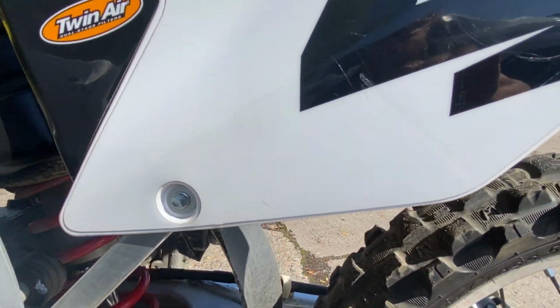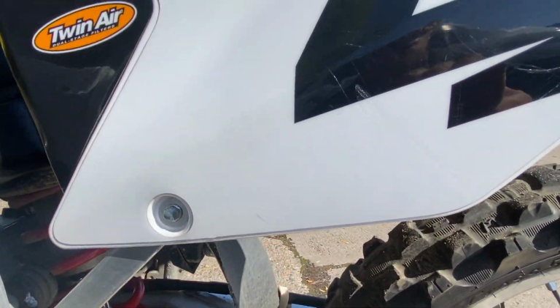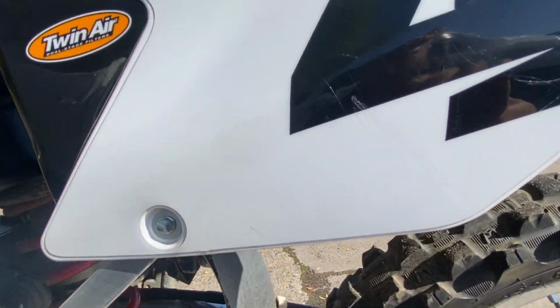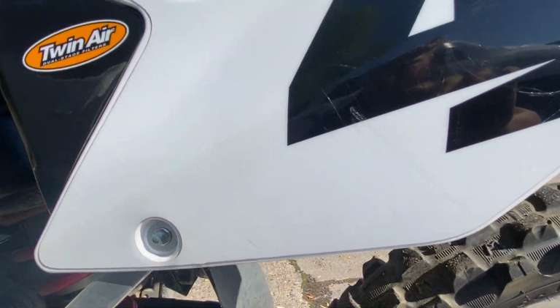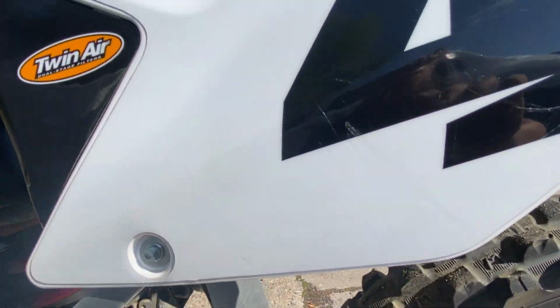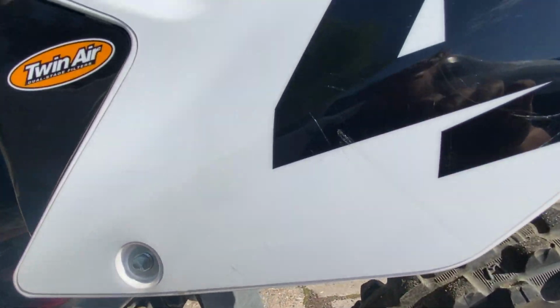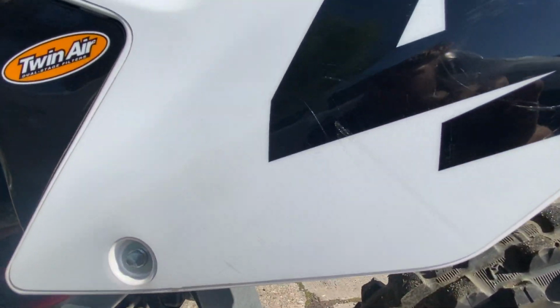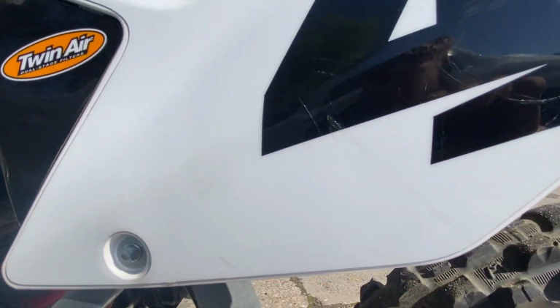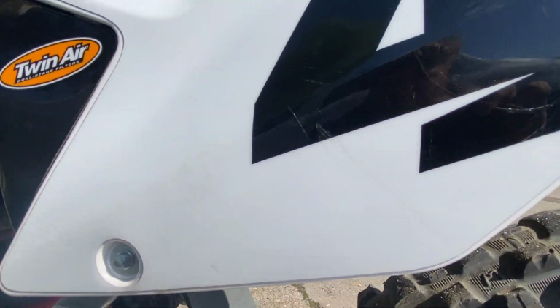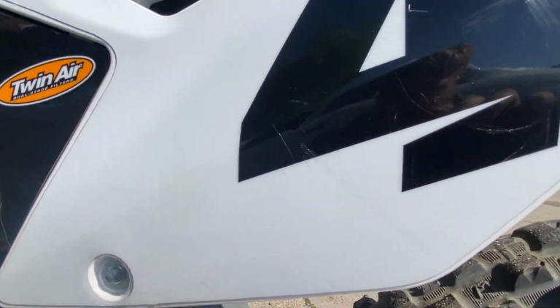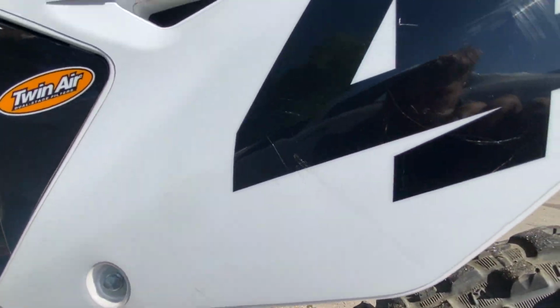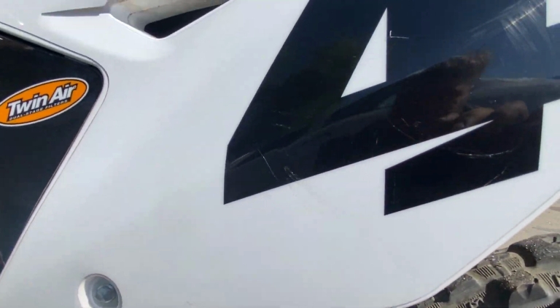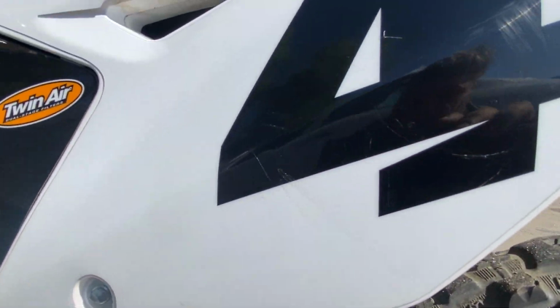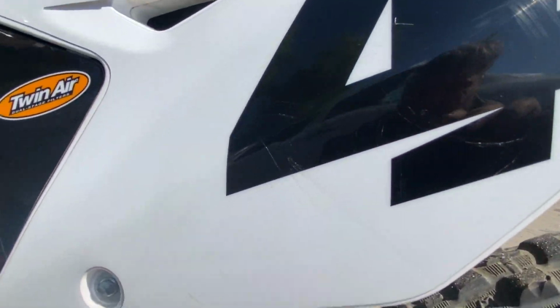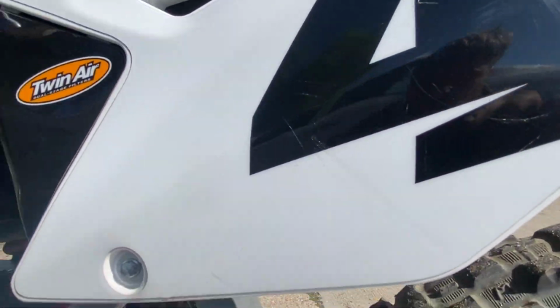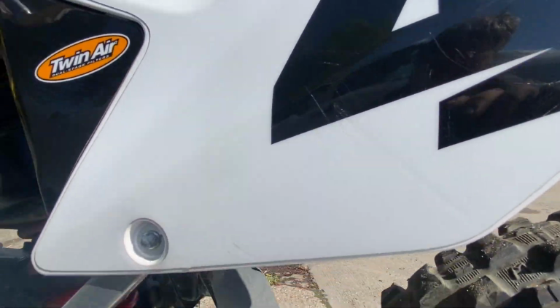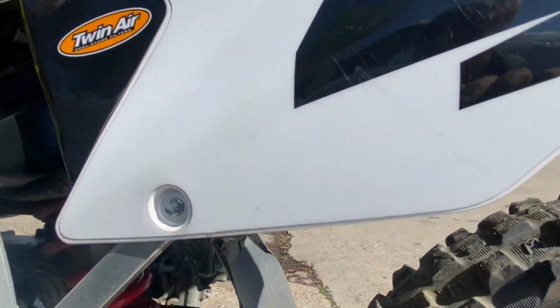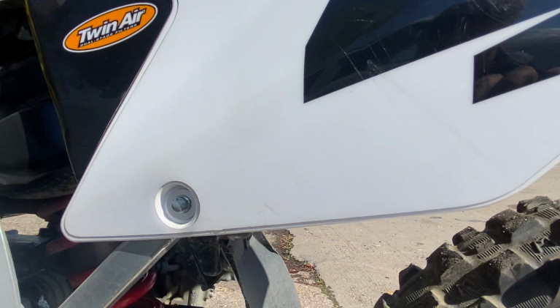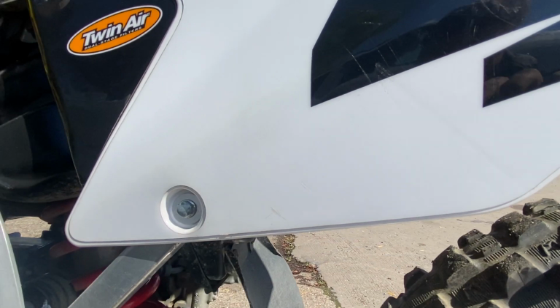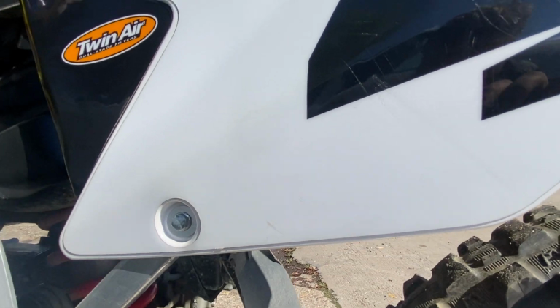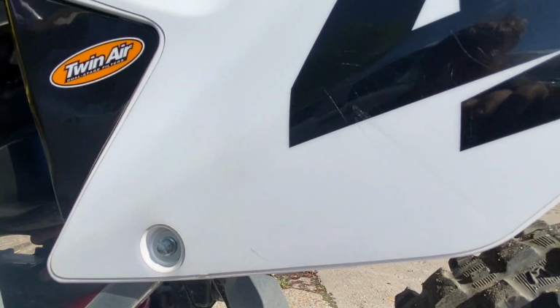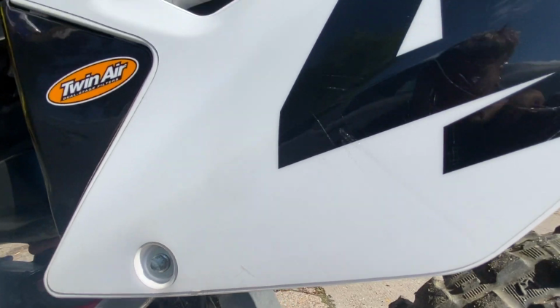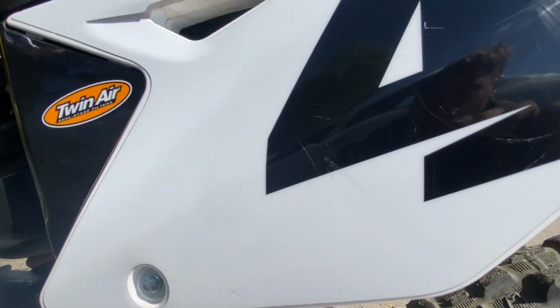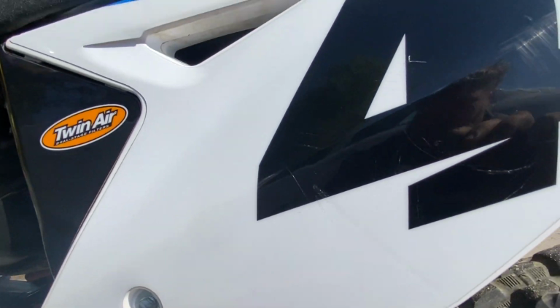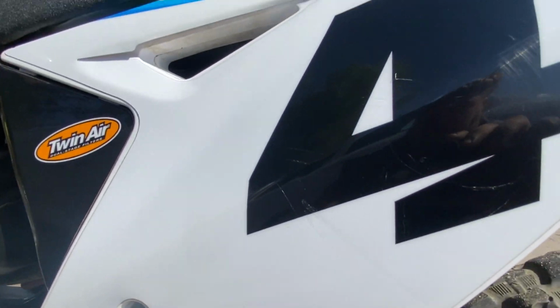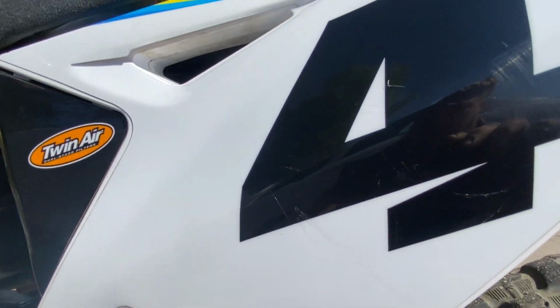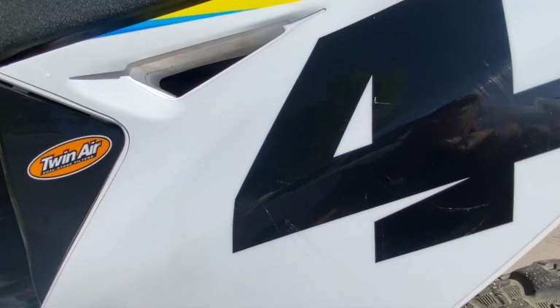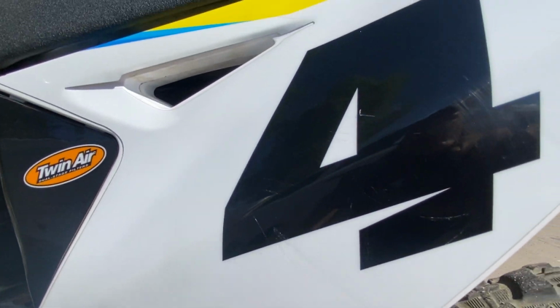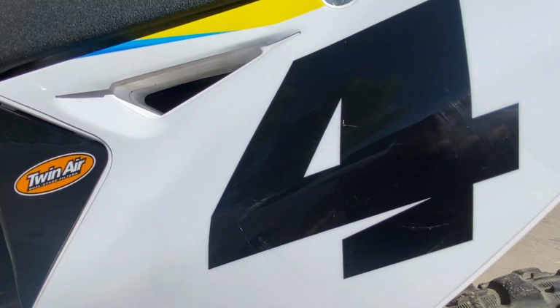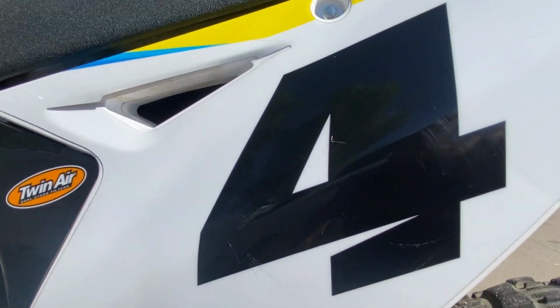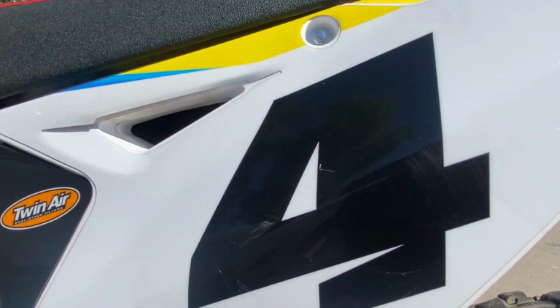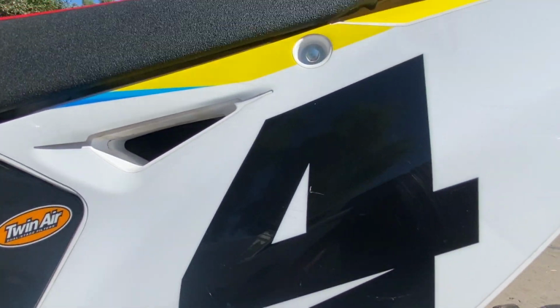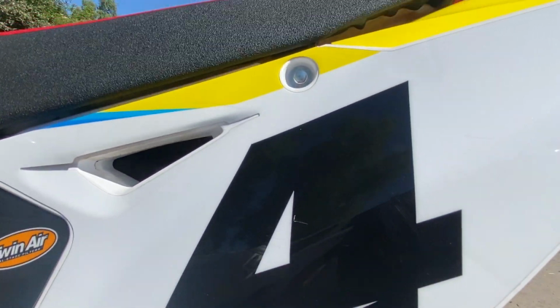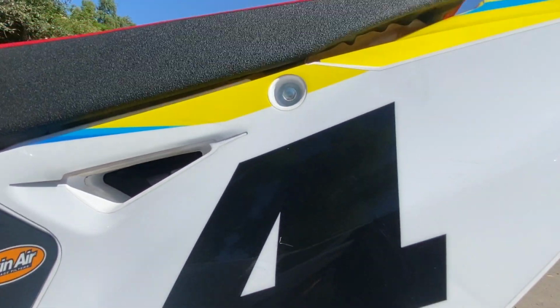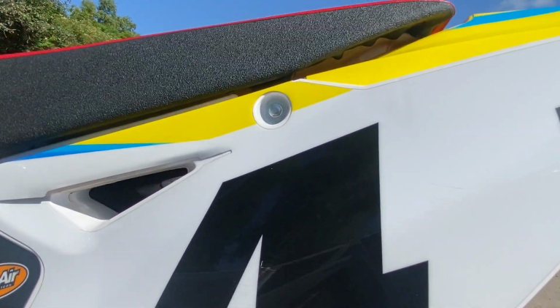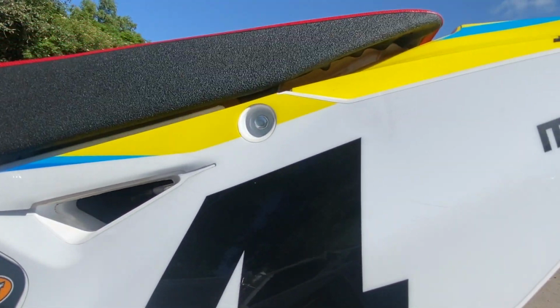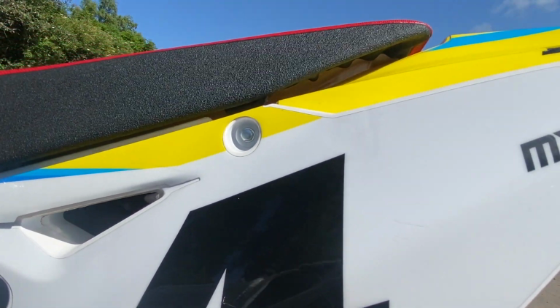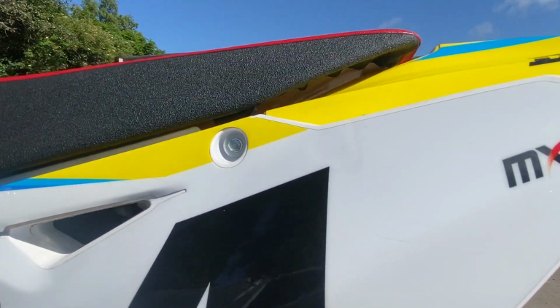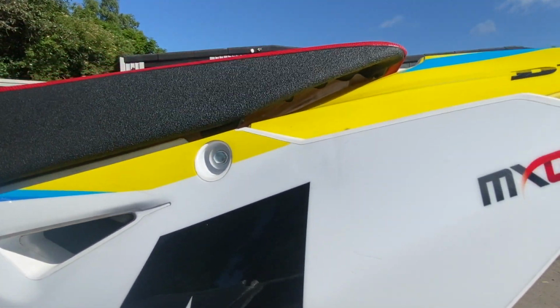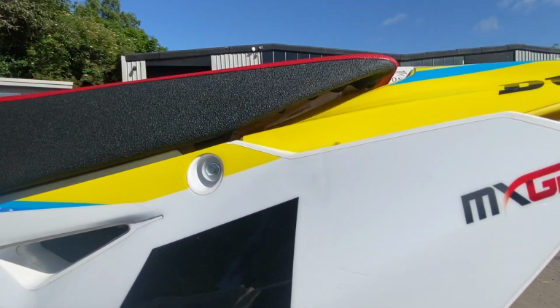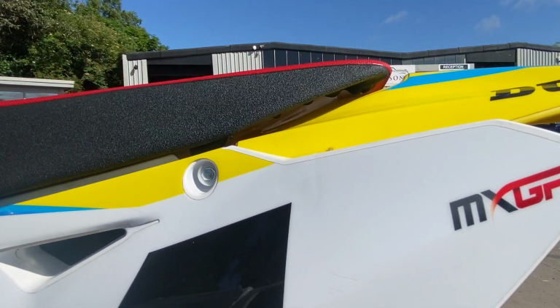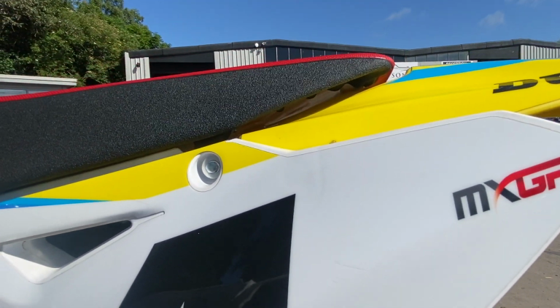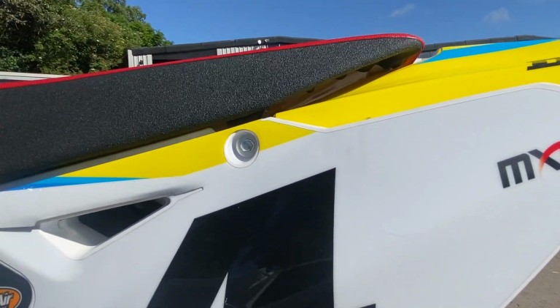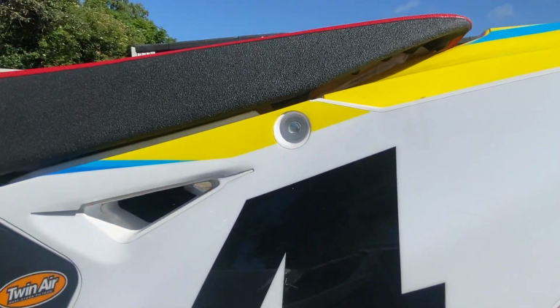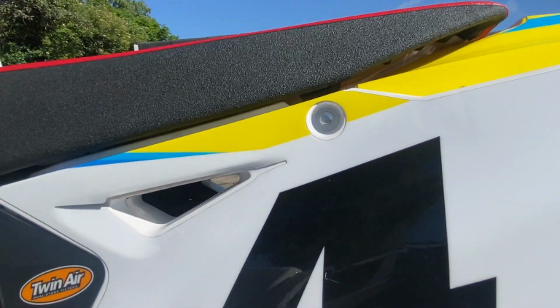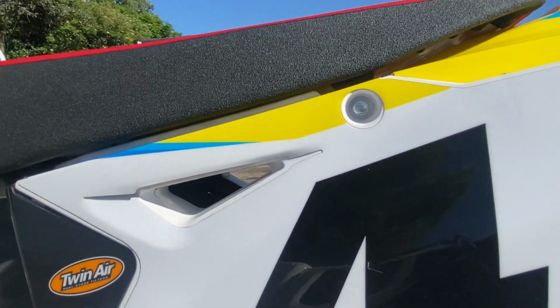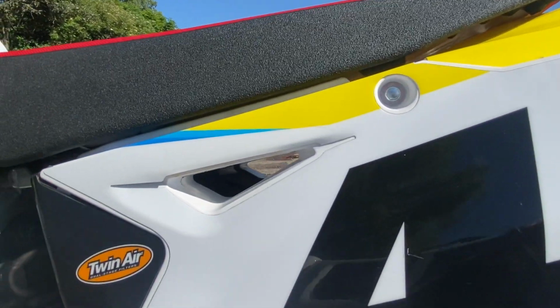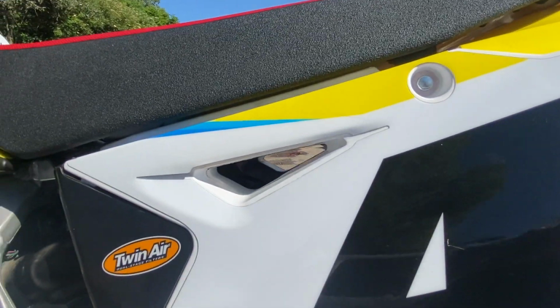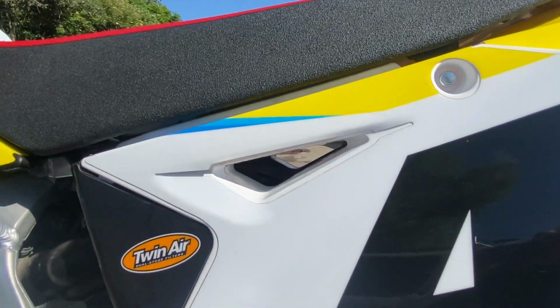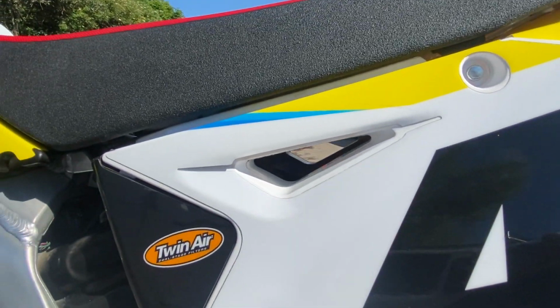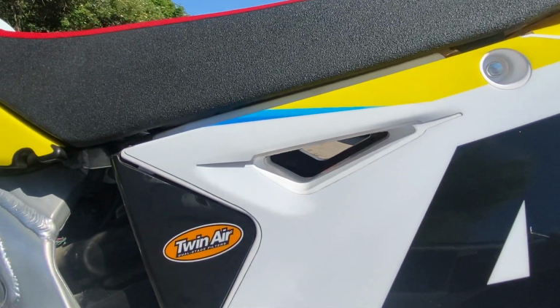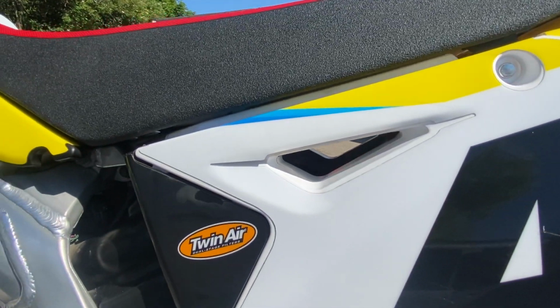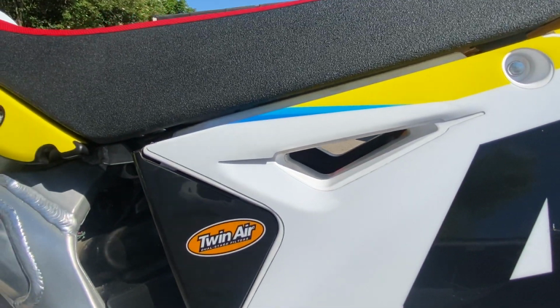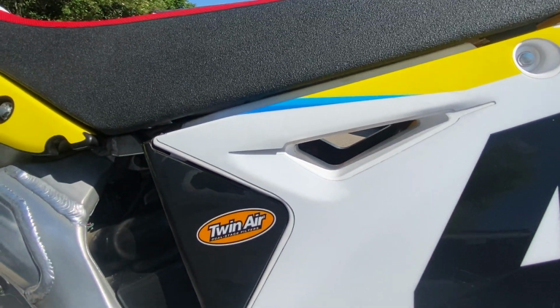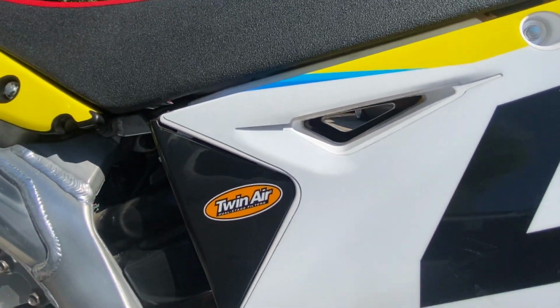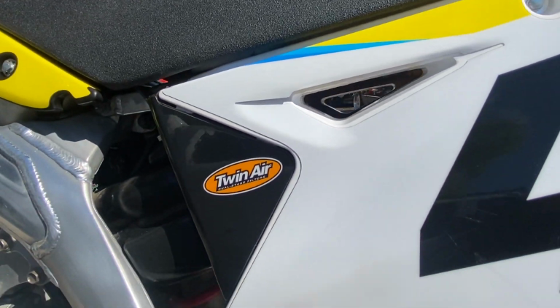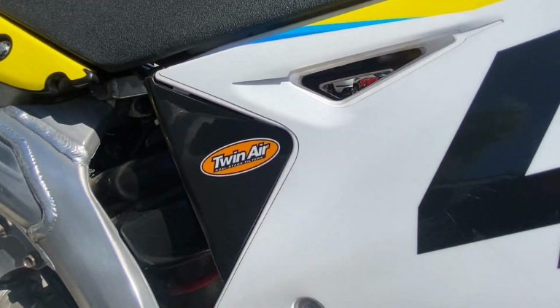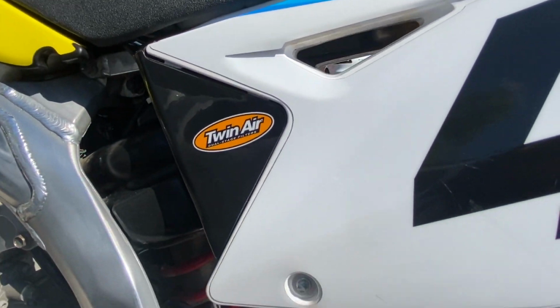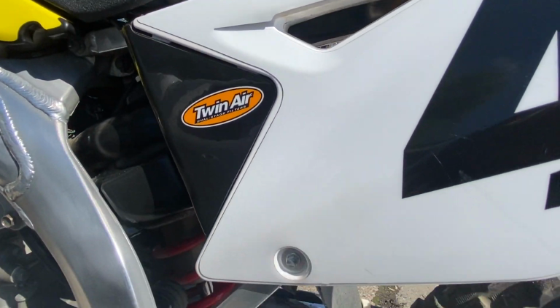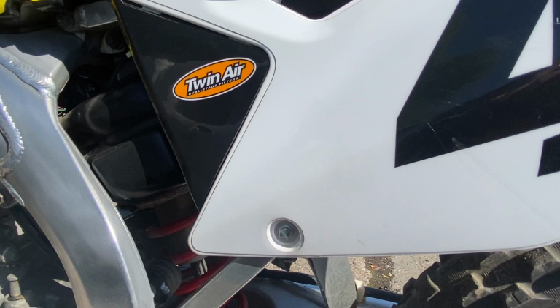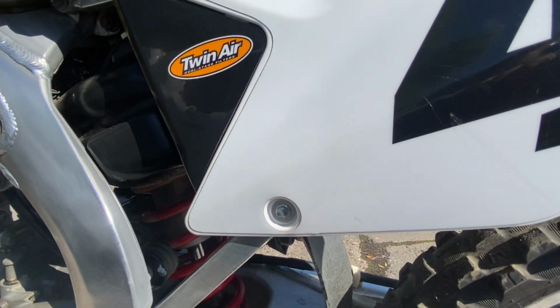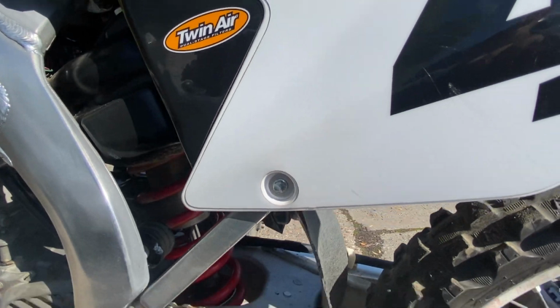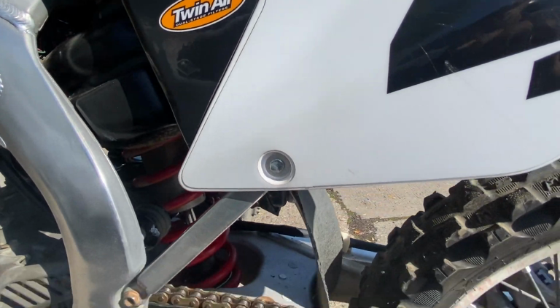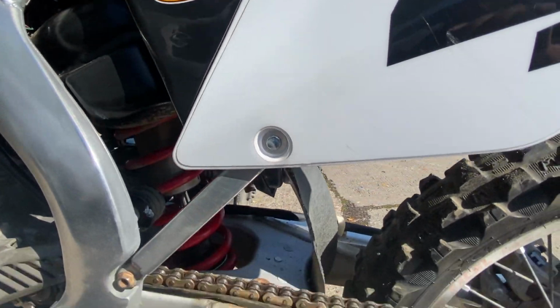A couple of very light scratches — the camera doesn't even pick them up — very light scratches on the rear number plate plastic there on the left hand side of the bike.